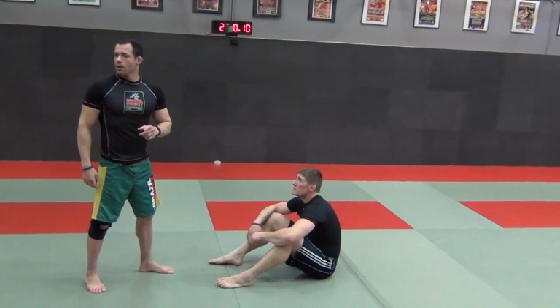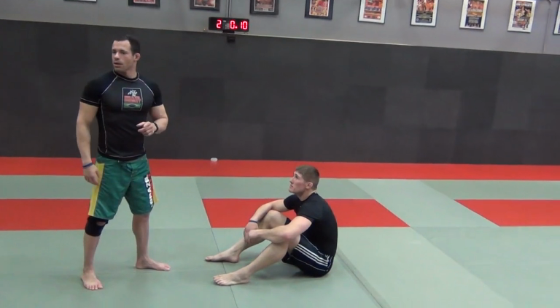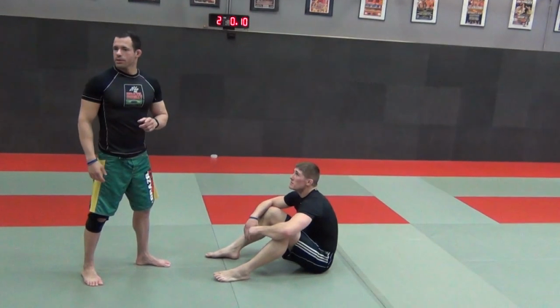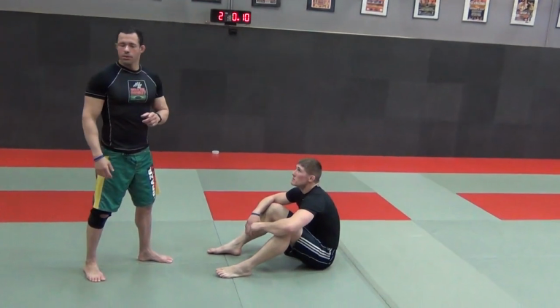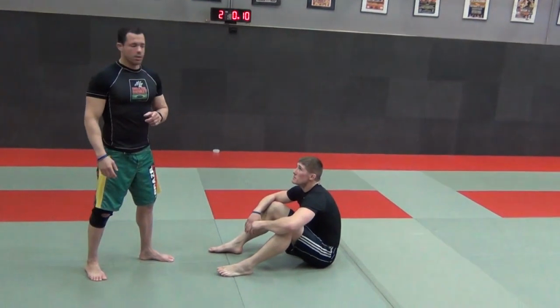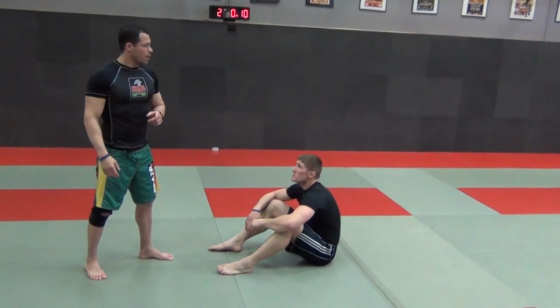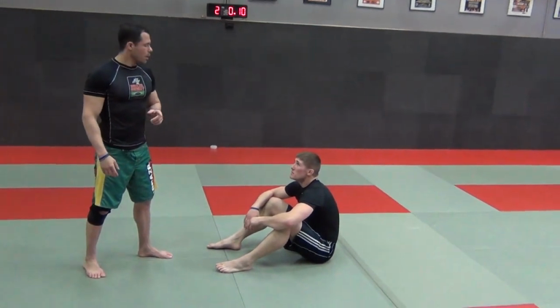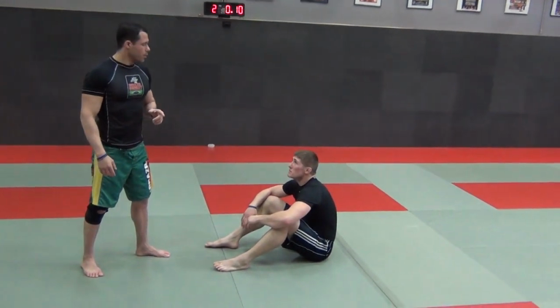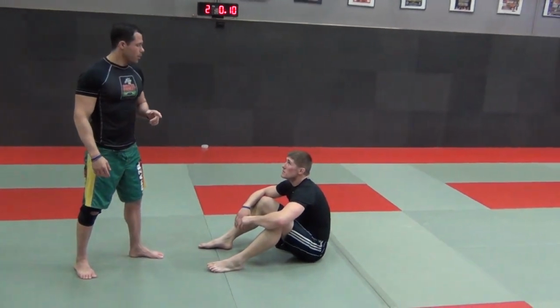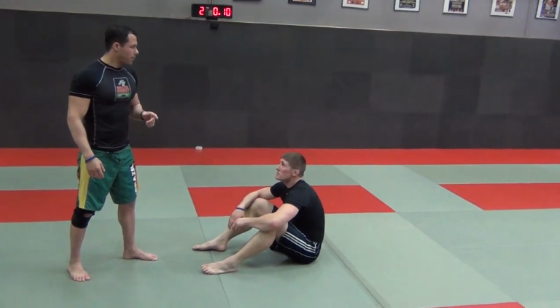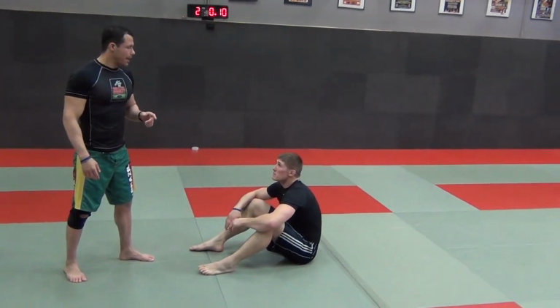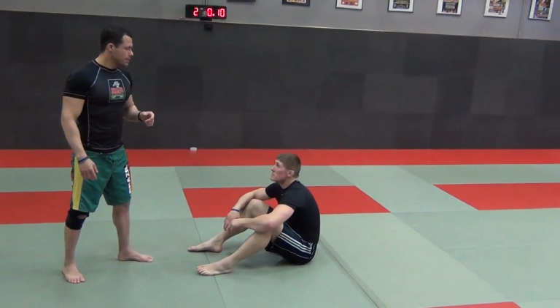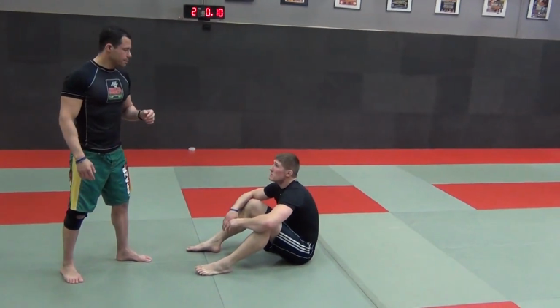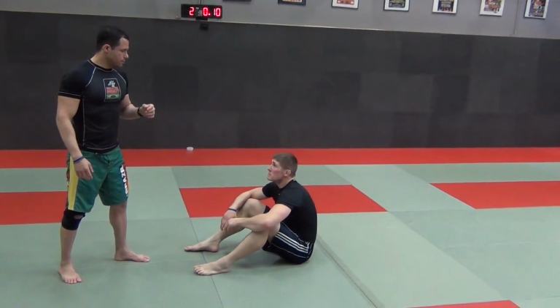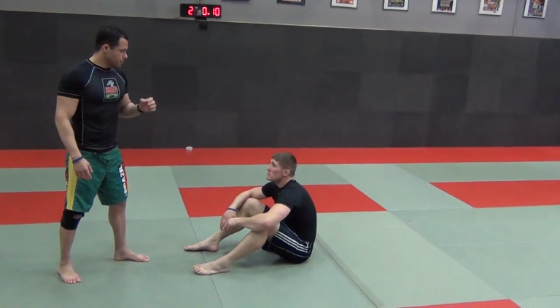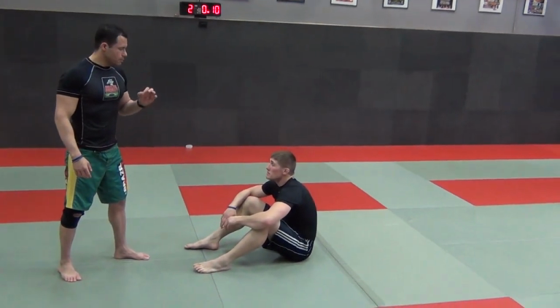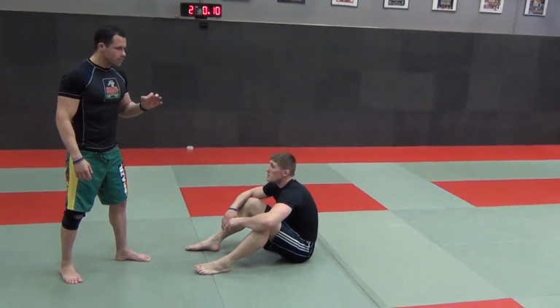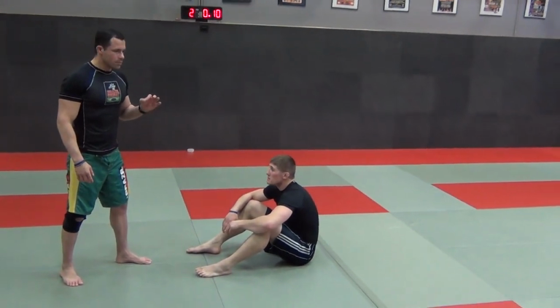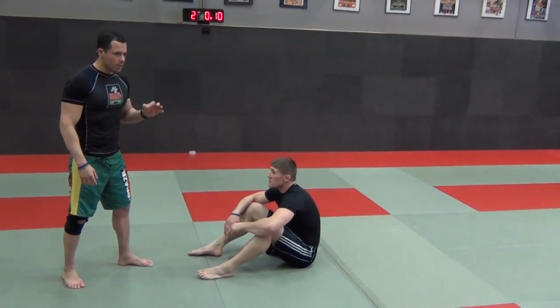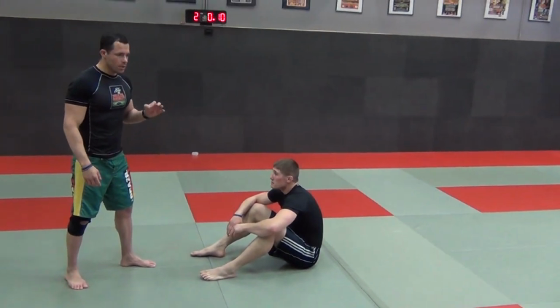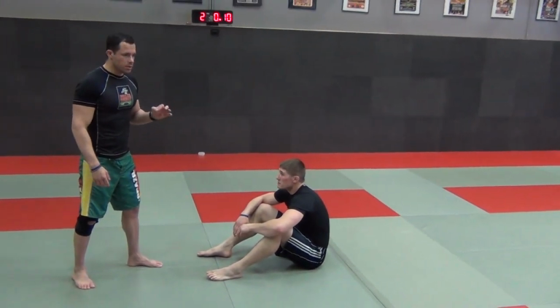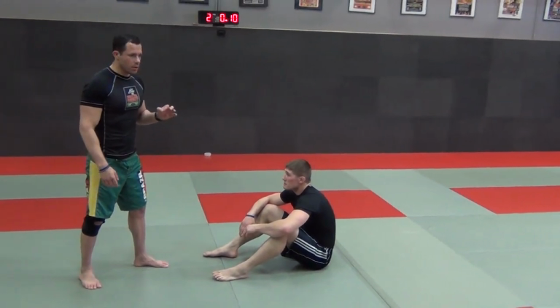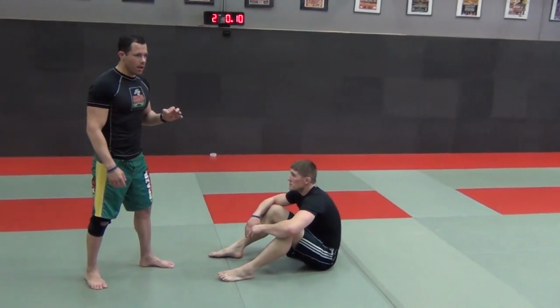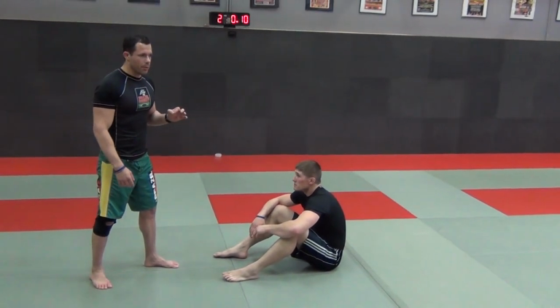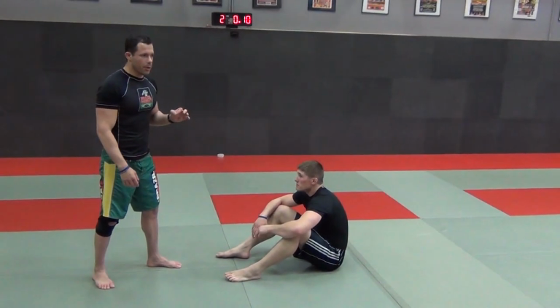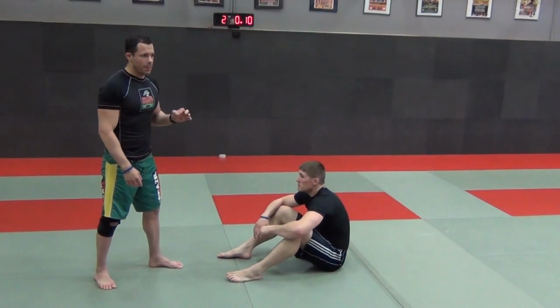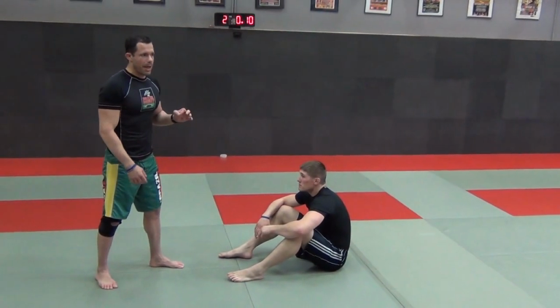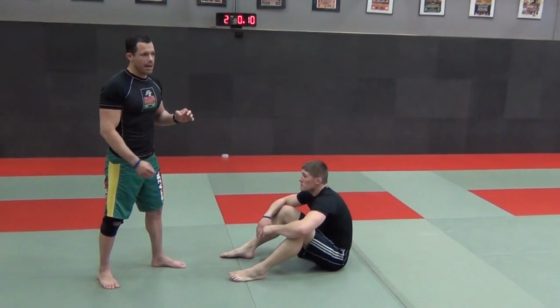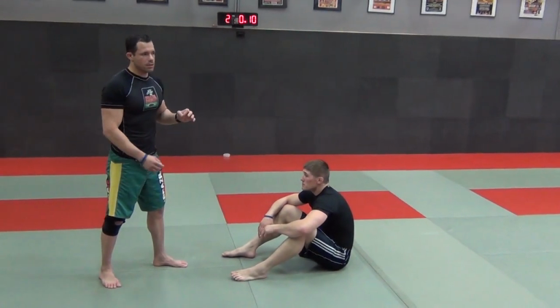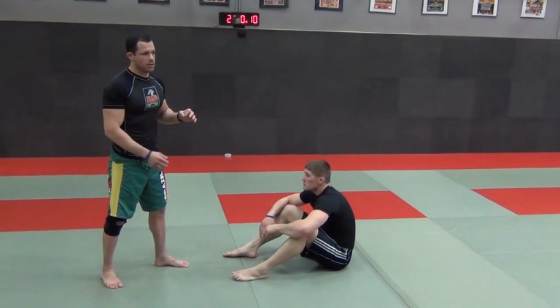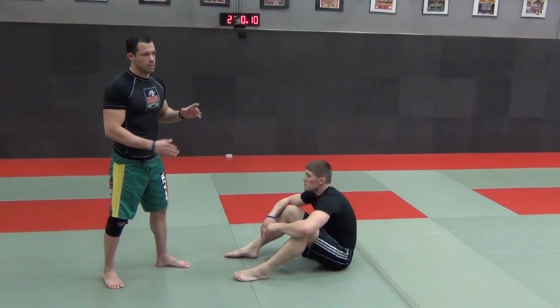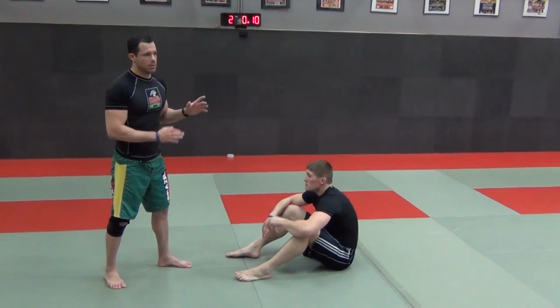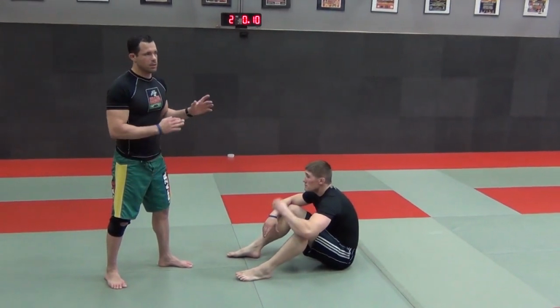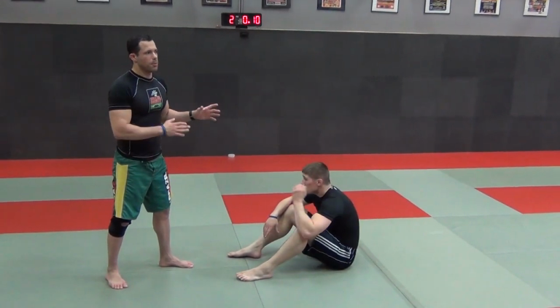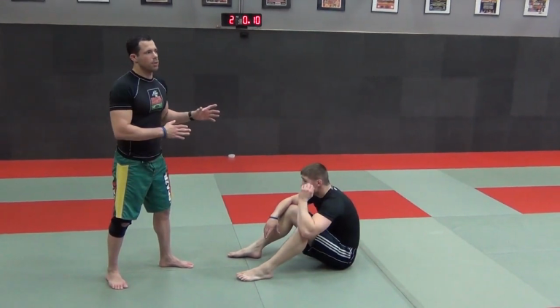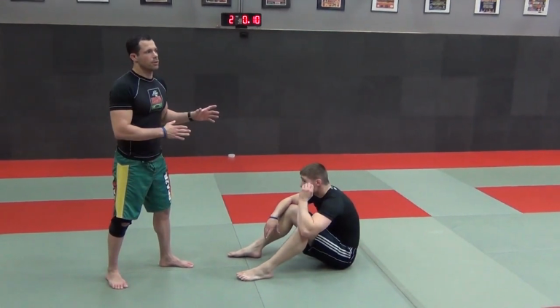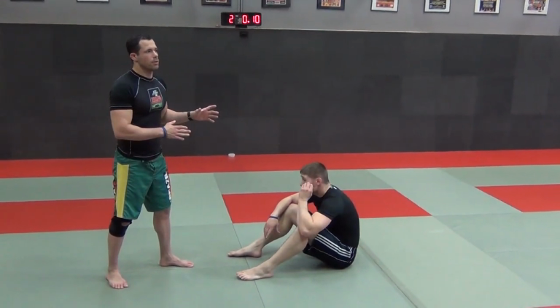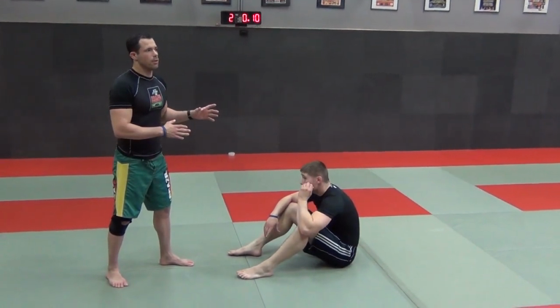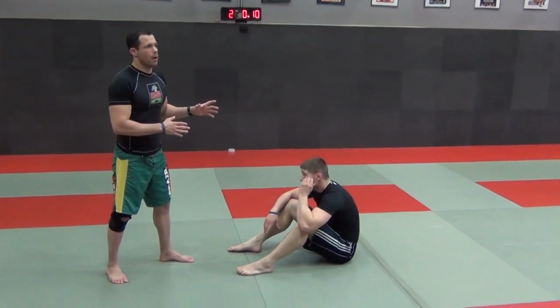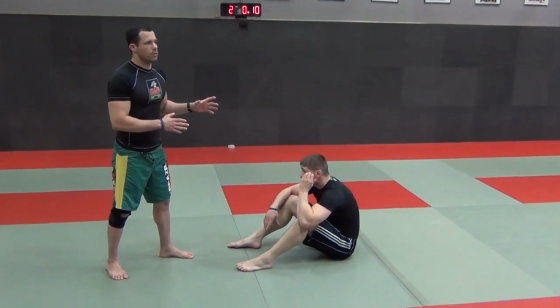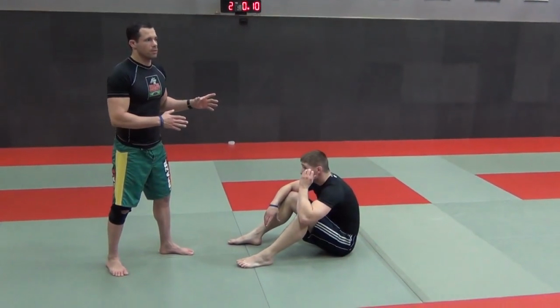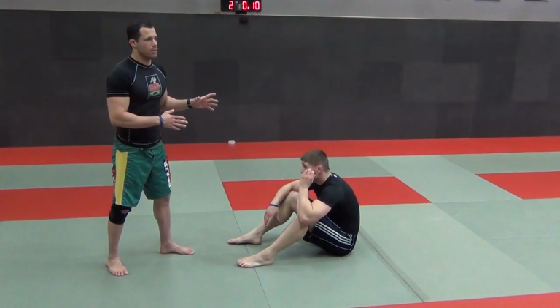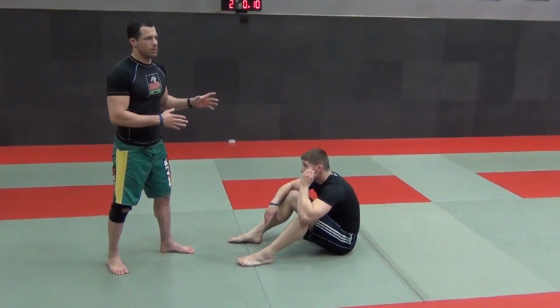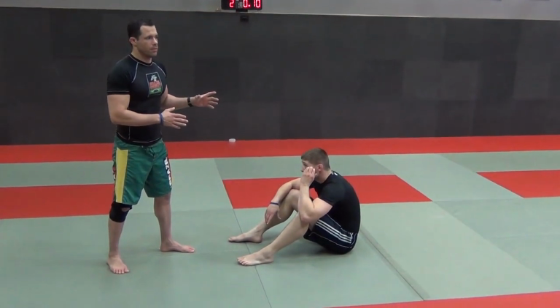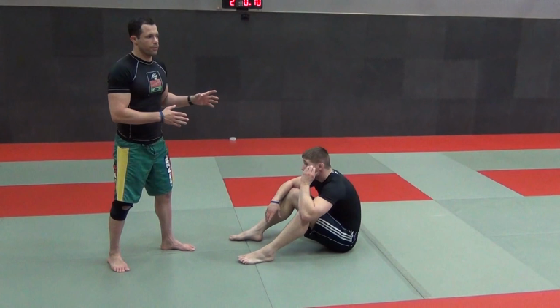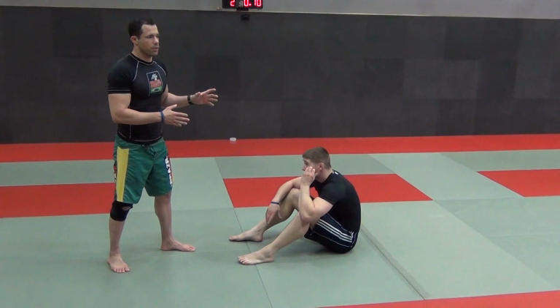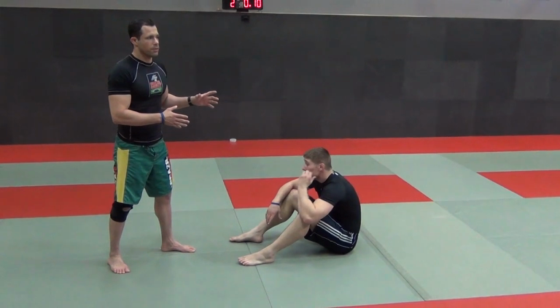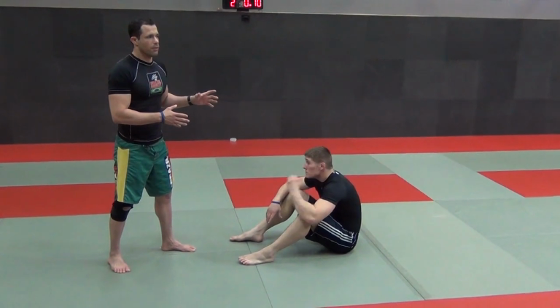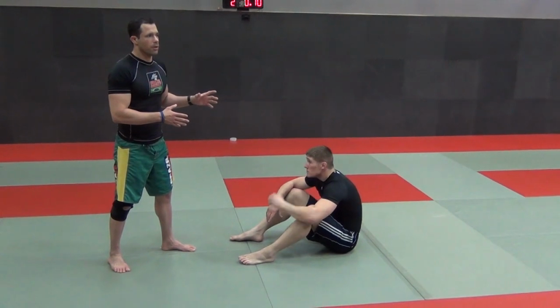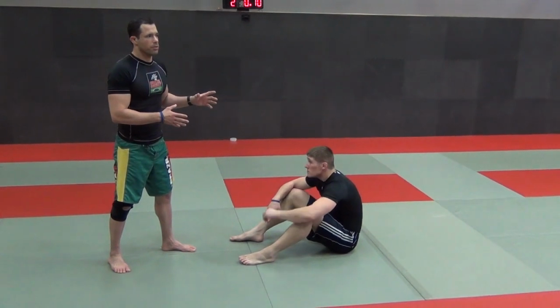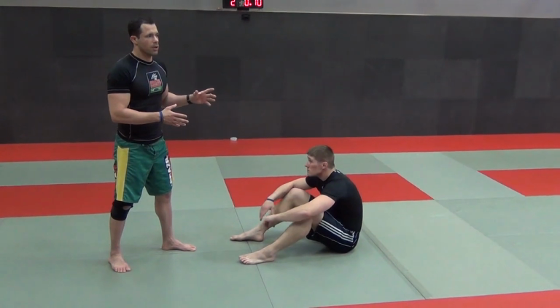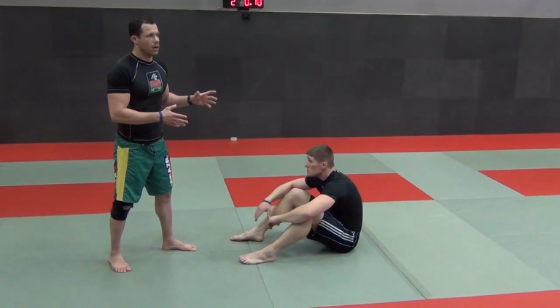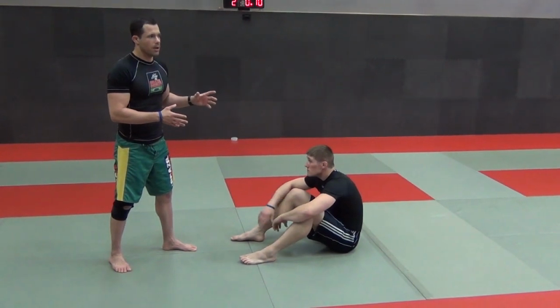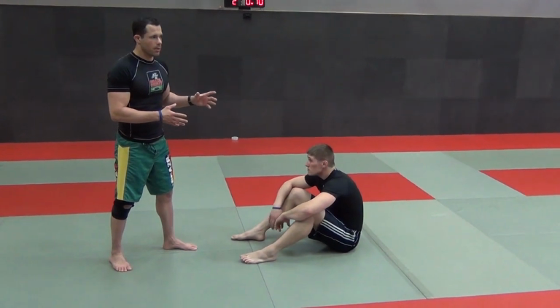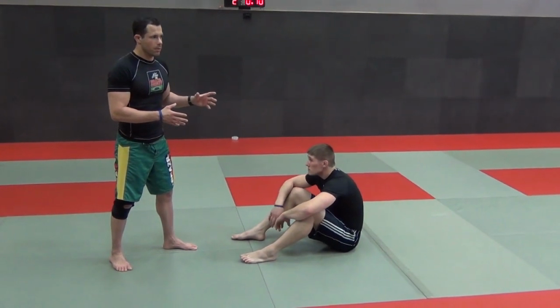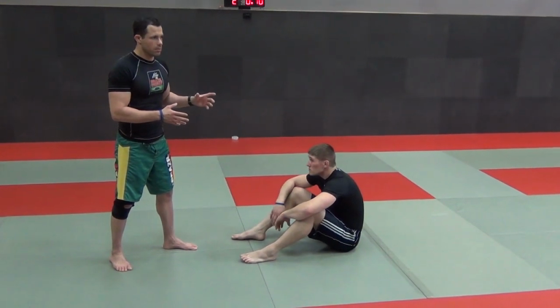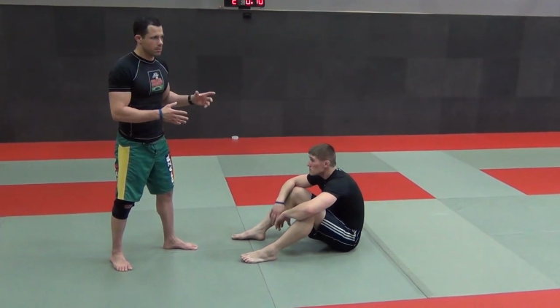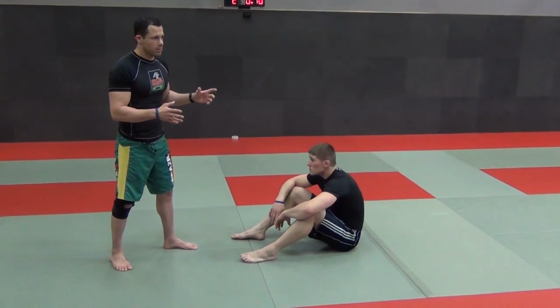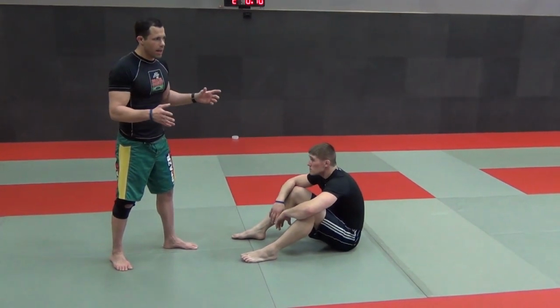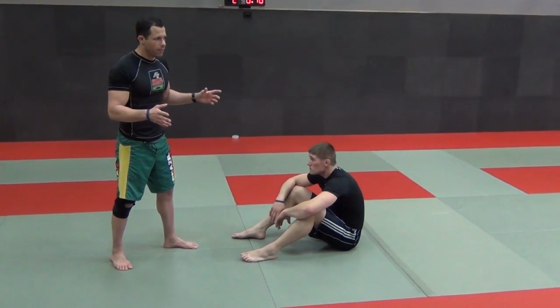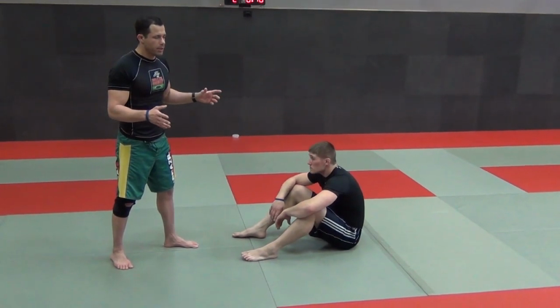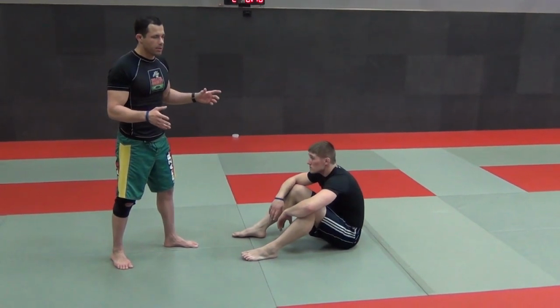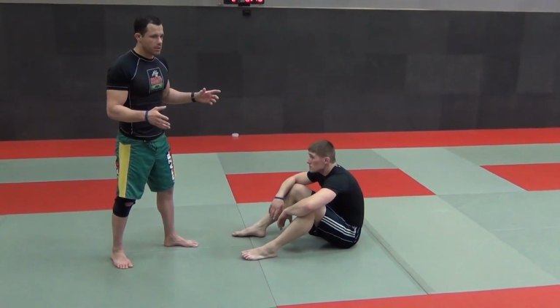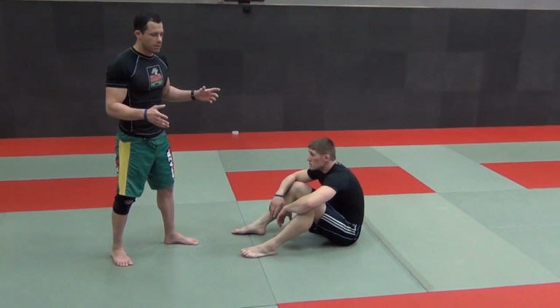Let's do the cartwheel pass. So the cartwheel pass — it's important to know how to do it. First of all, do a cartwheel halfway decent.